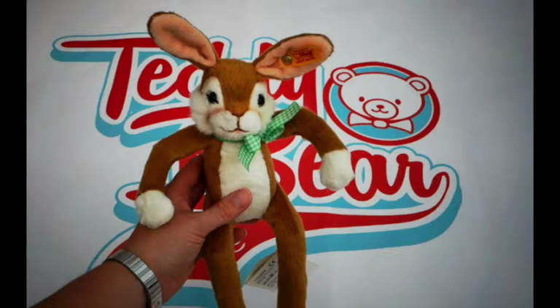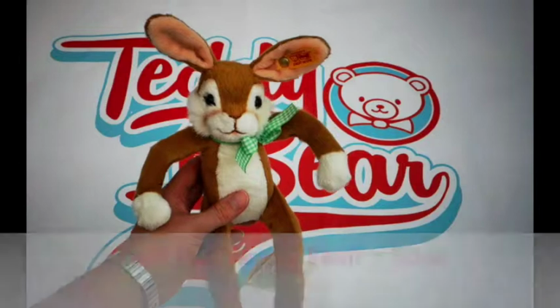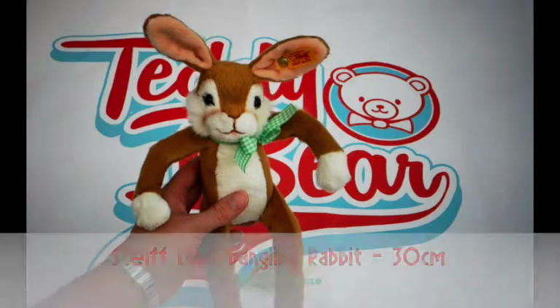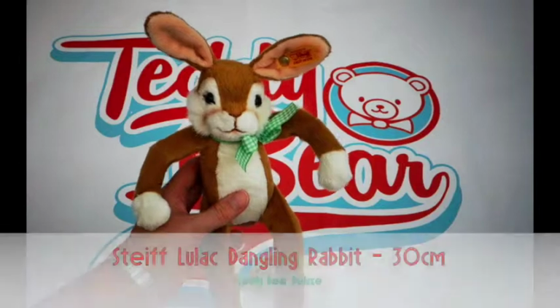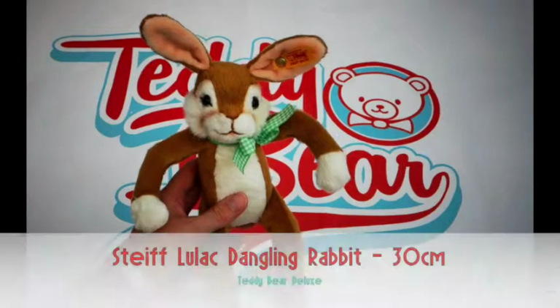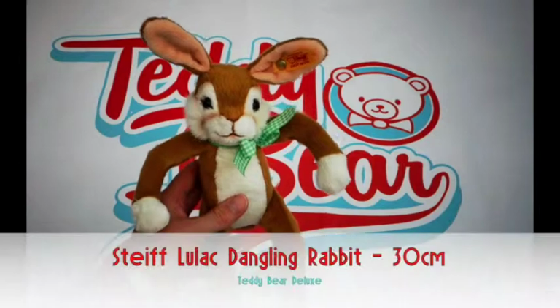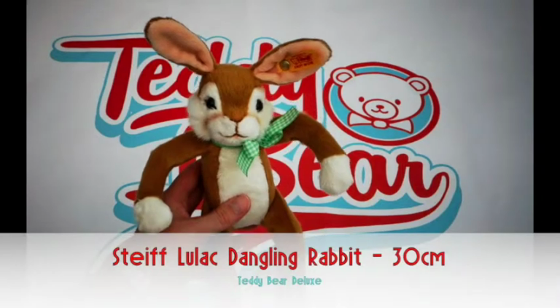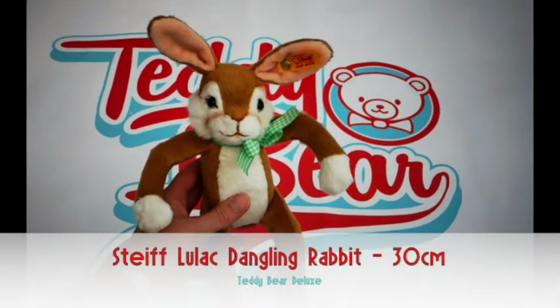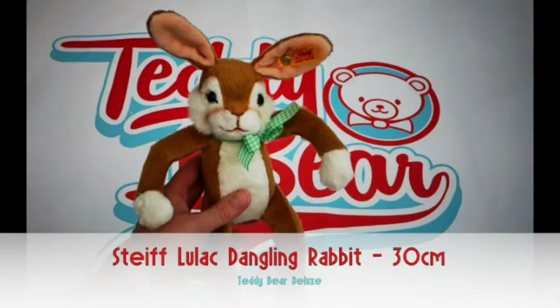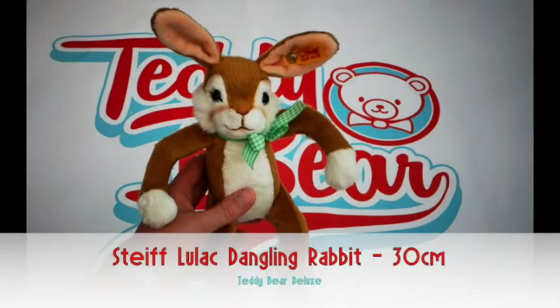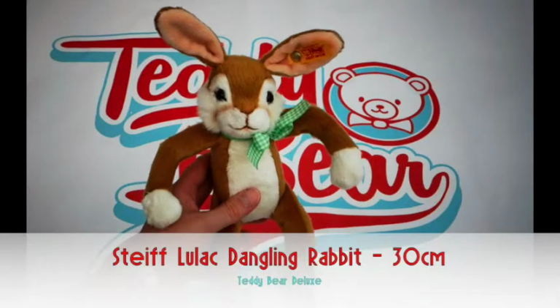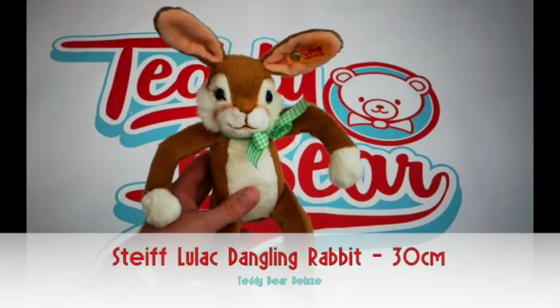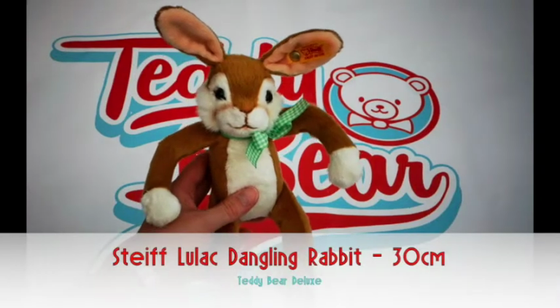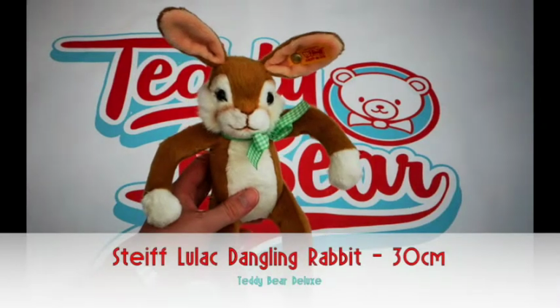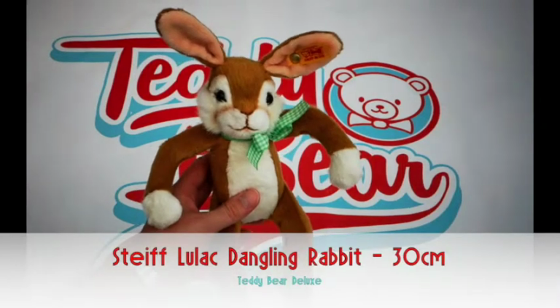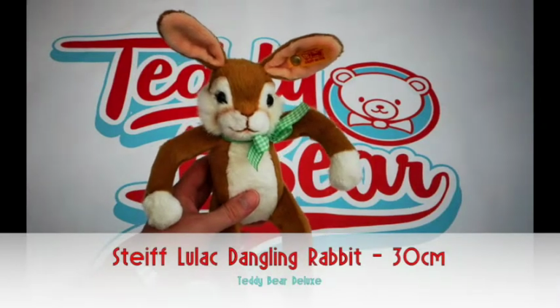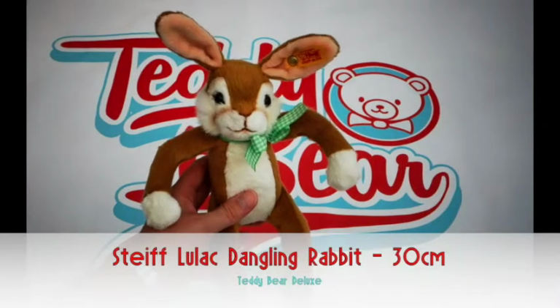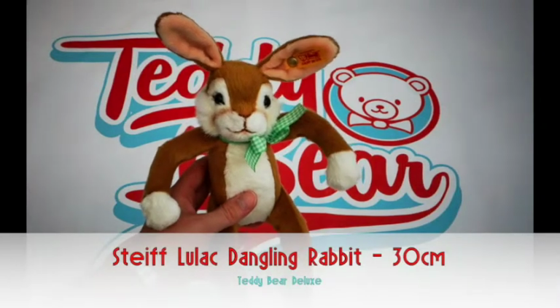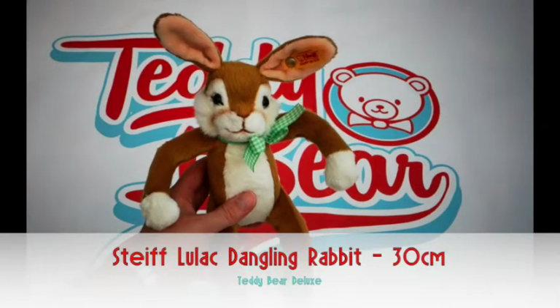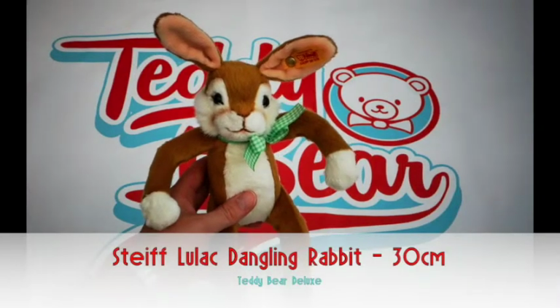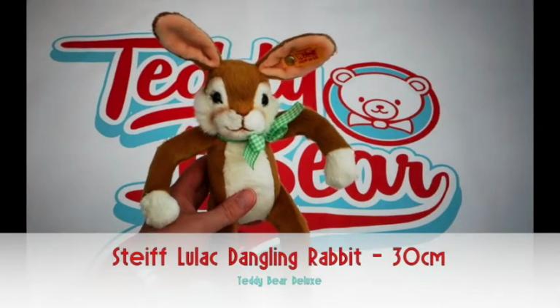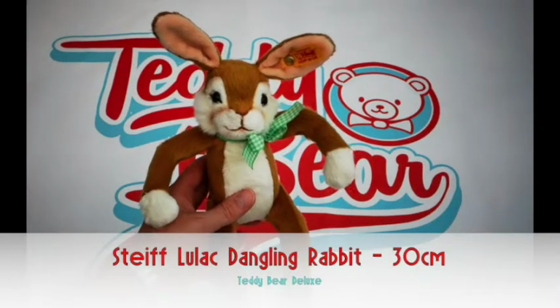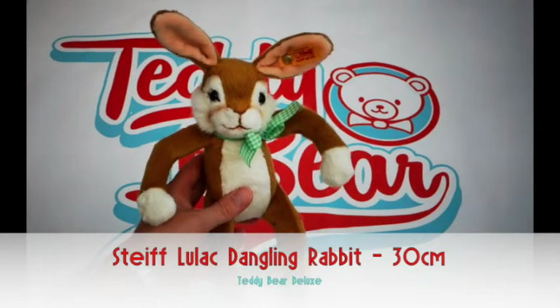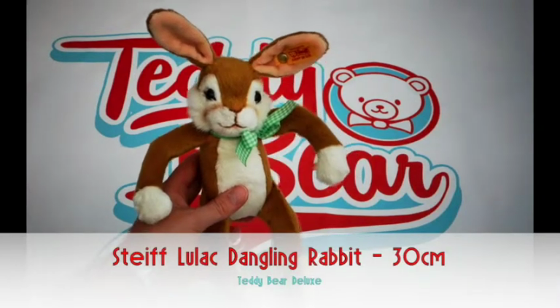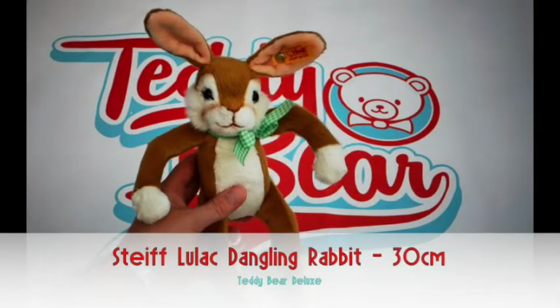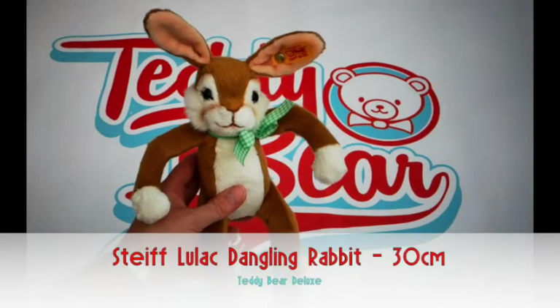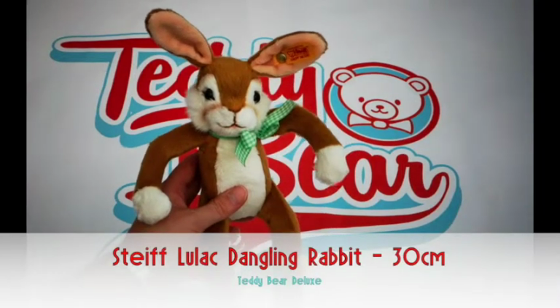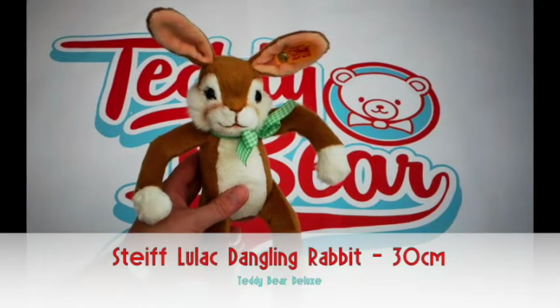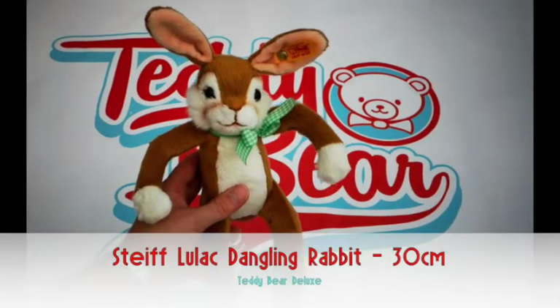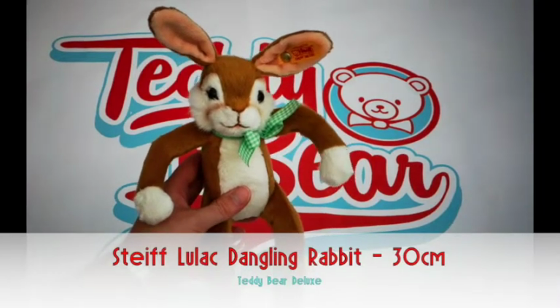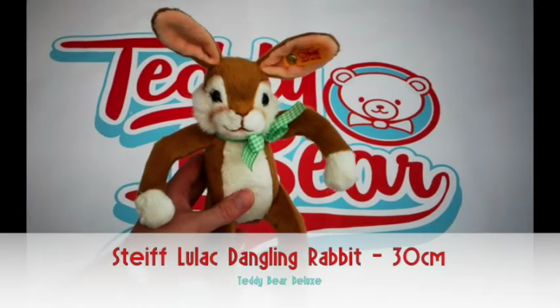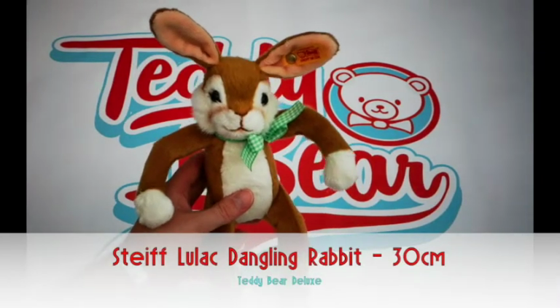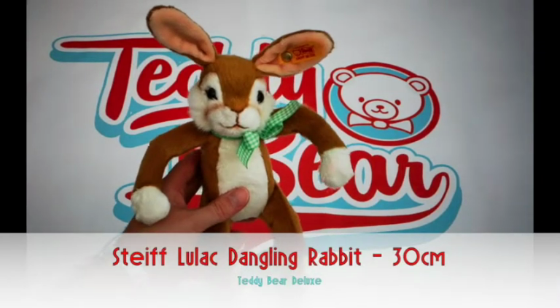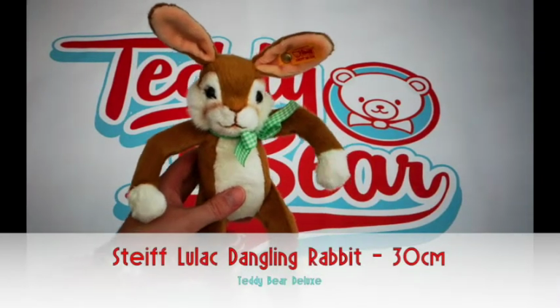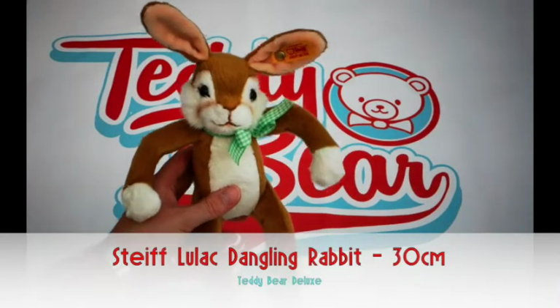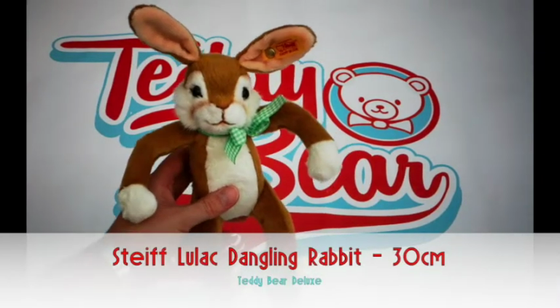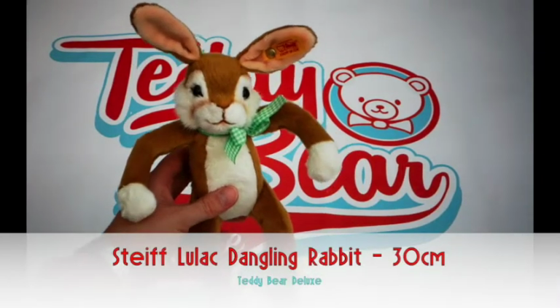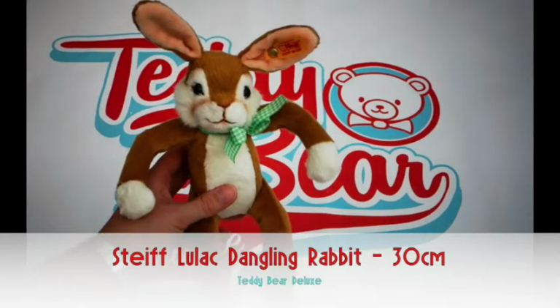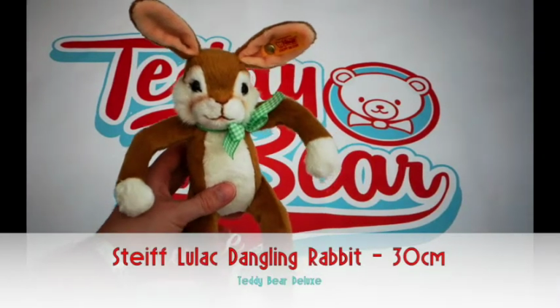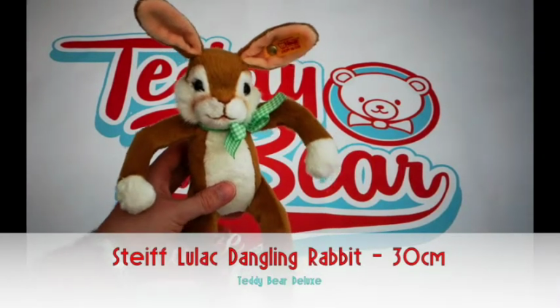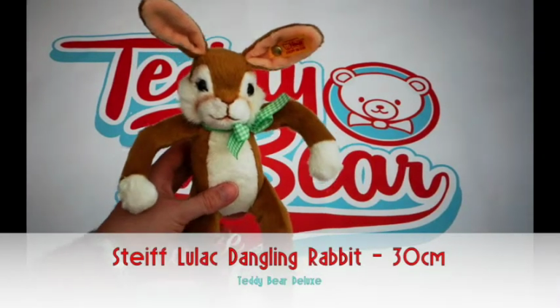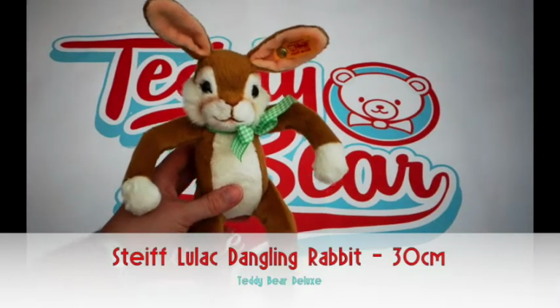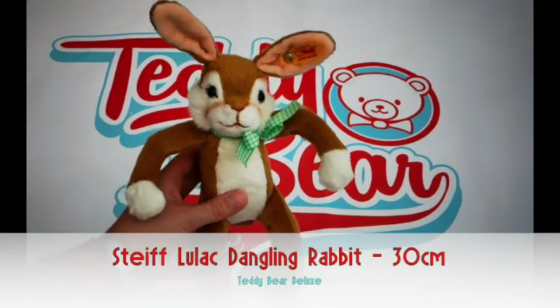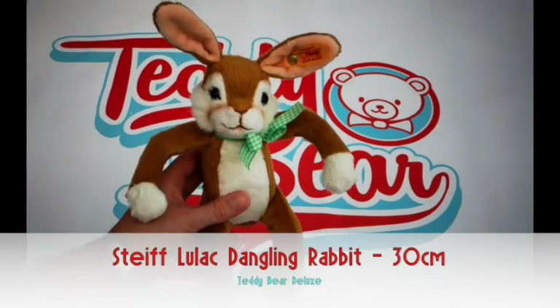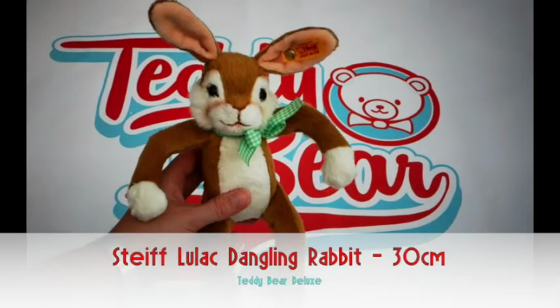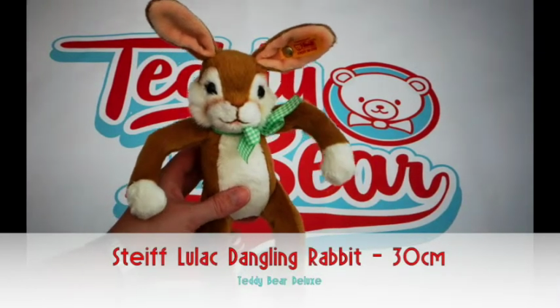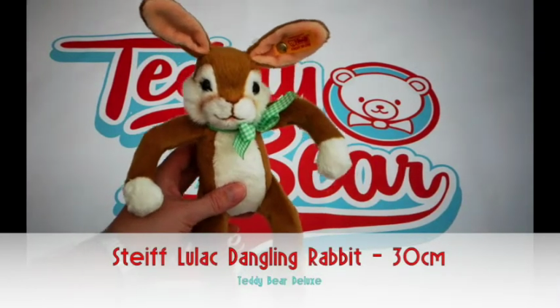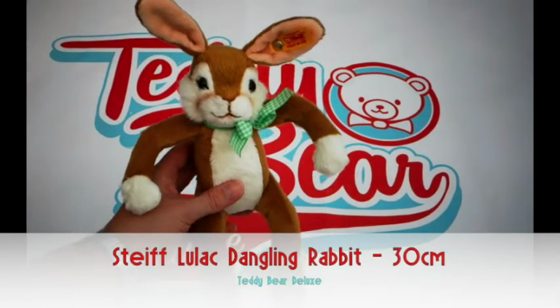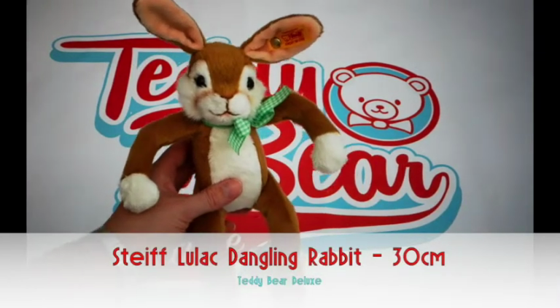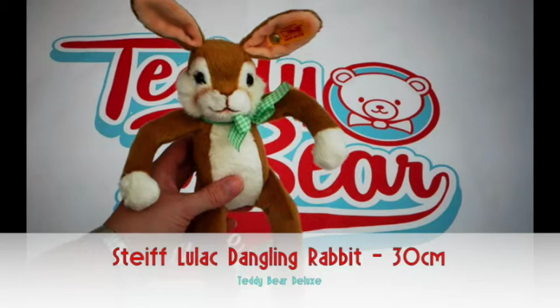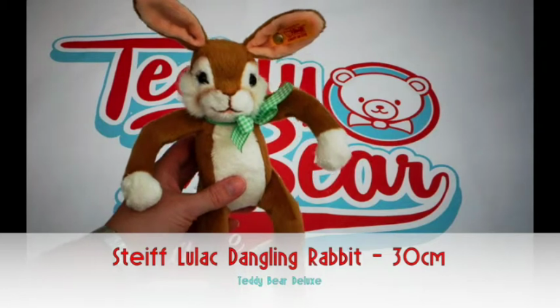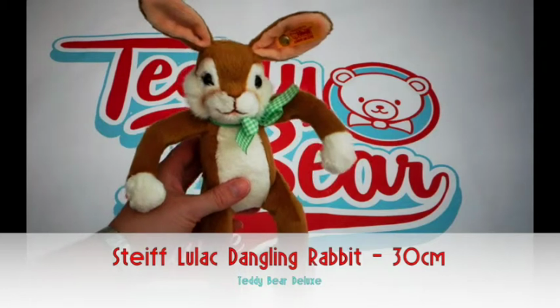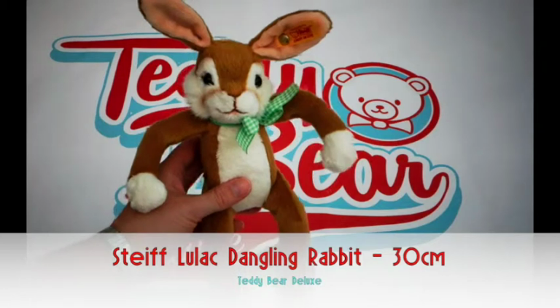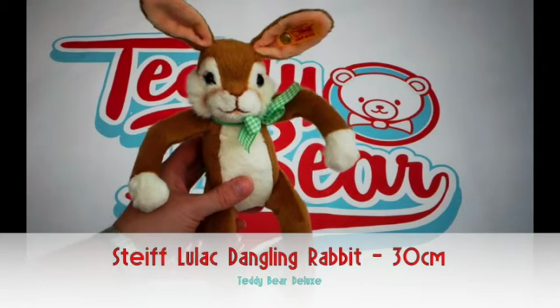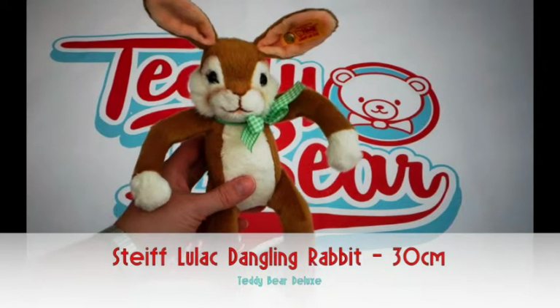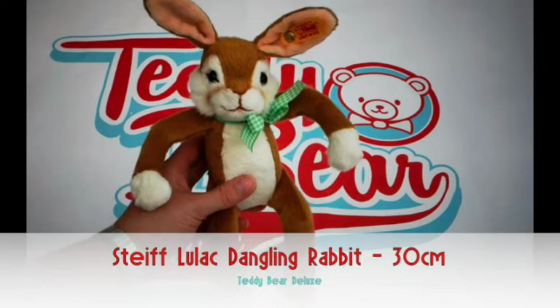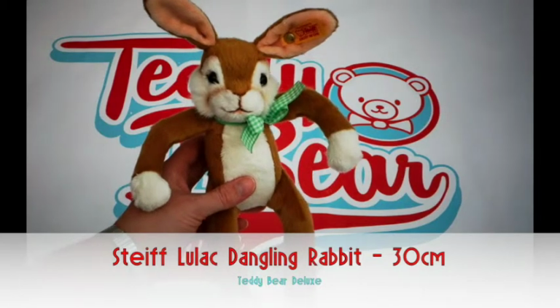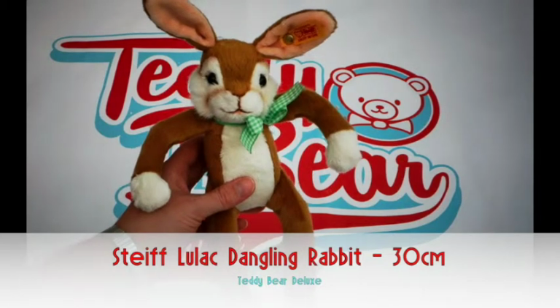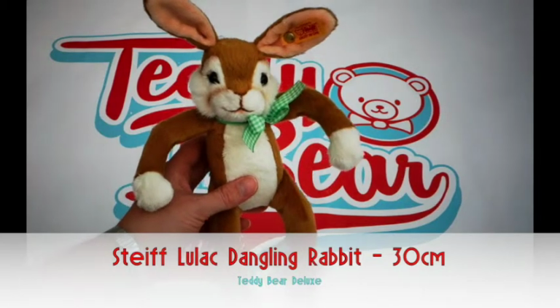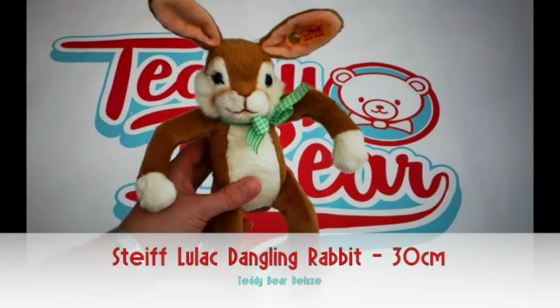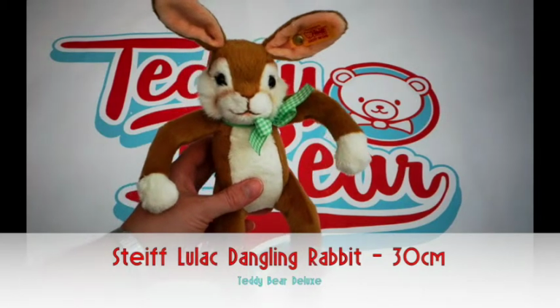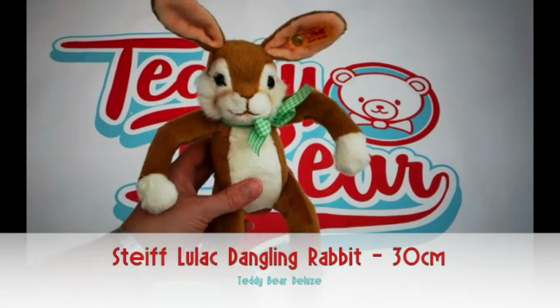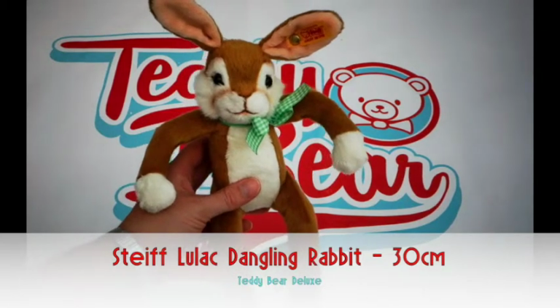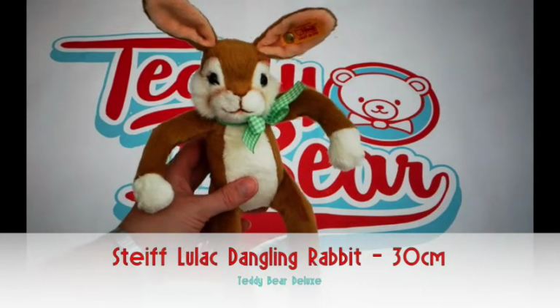This is a demonstration video for Teddy Bear Deluxe. This is one of our products, the Stive Lulac Dangling Rabbit.